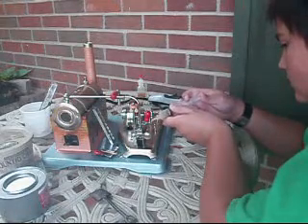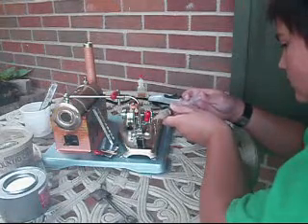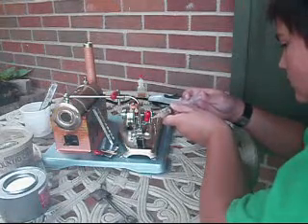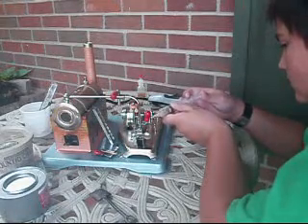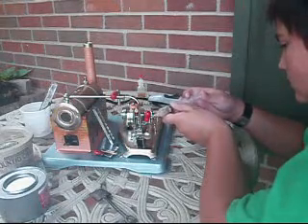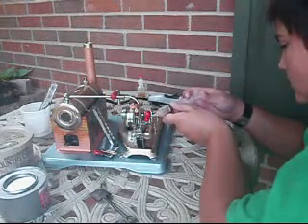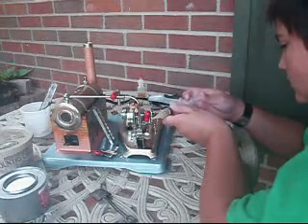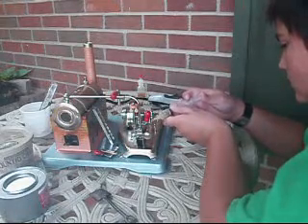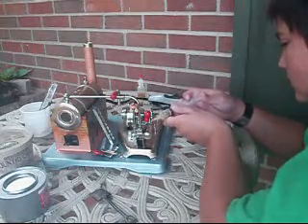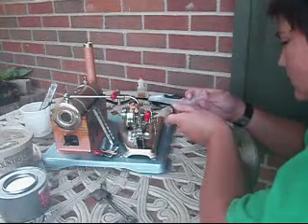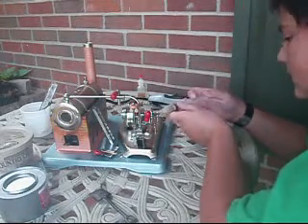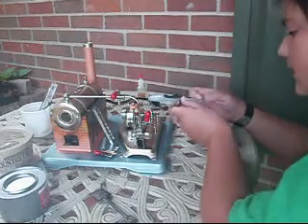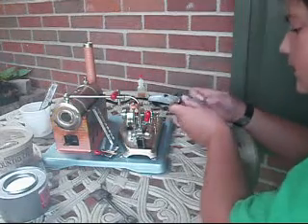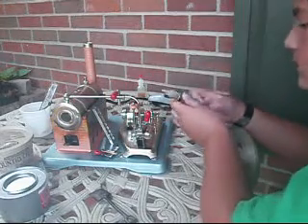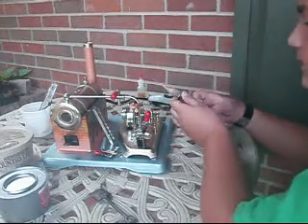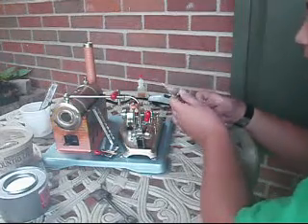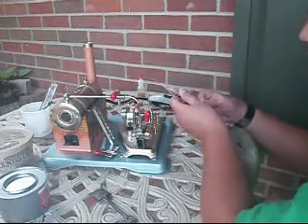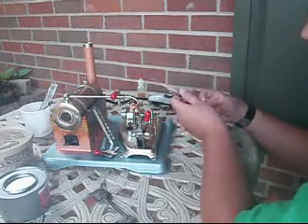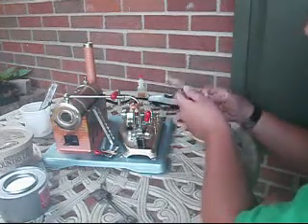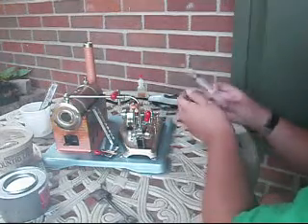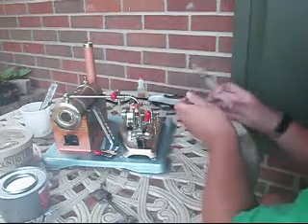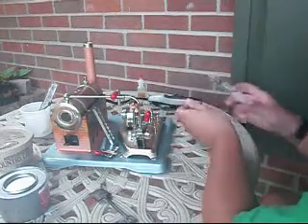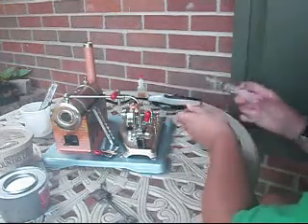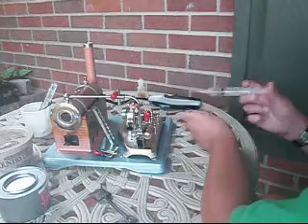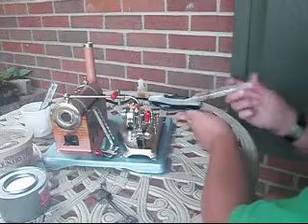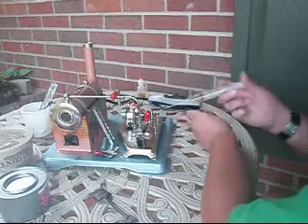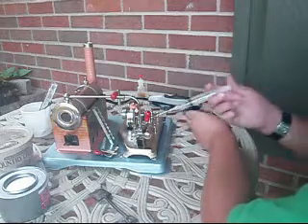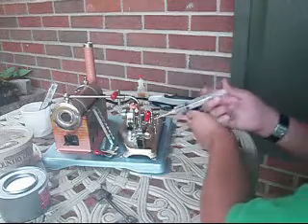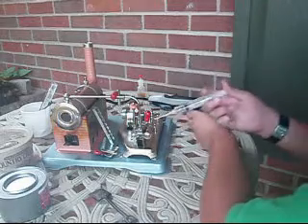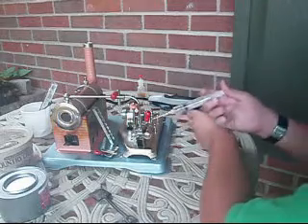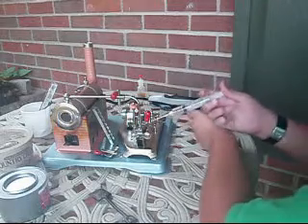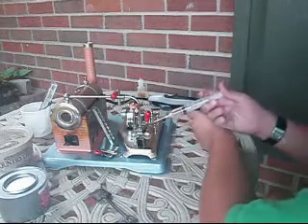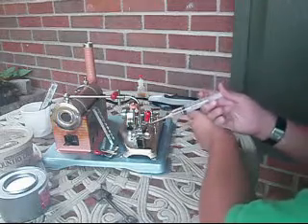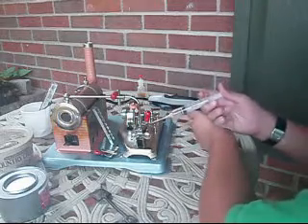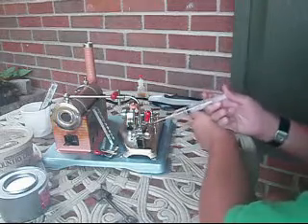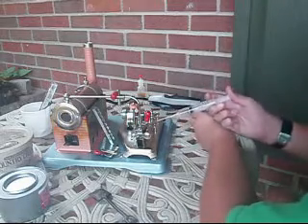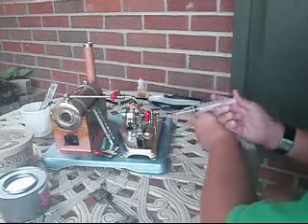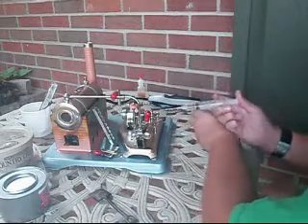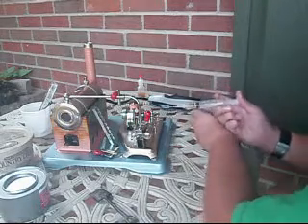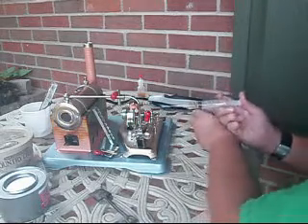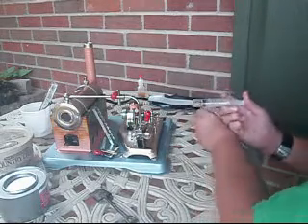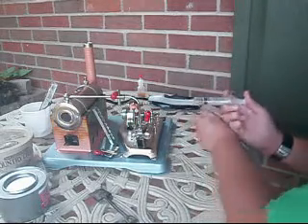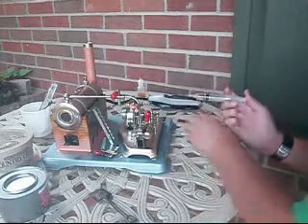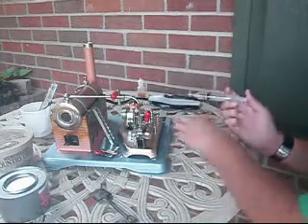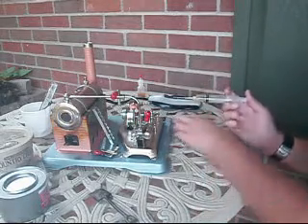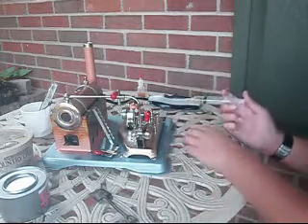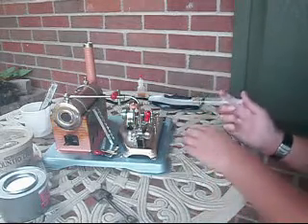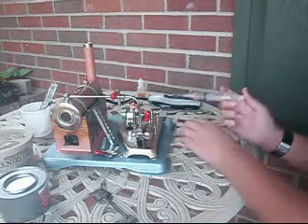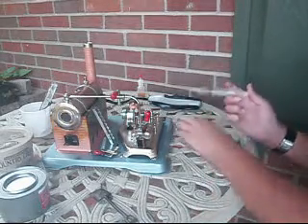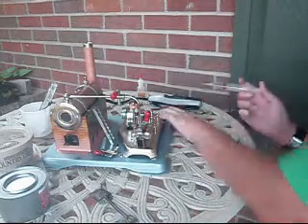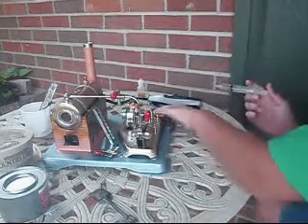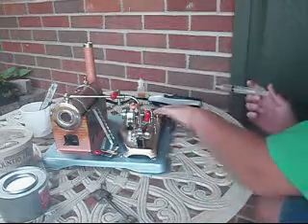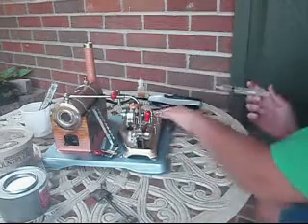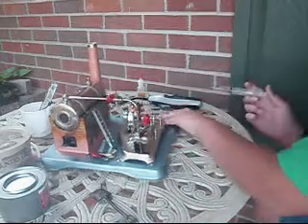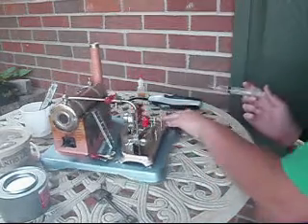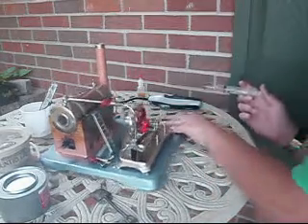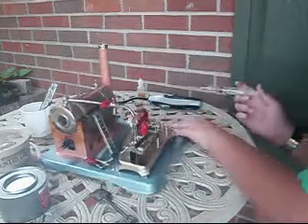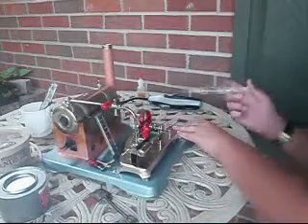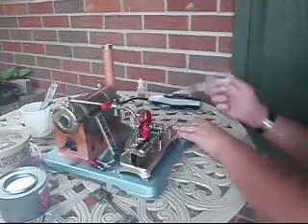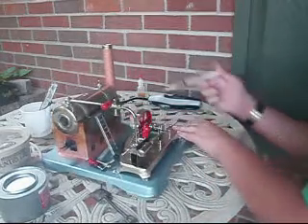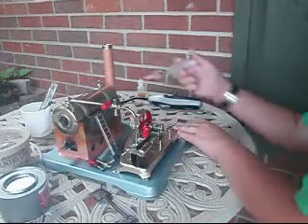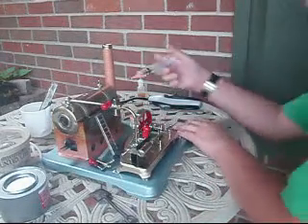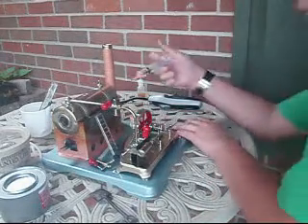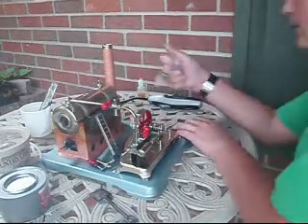Just get it nice and coated on there so everything can work in order and turn smoothly.